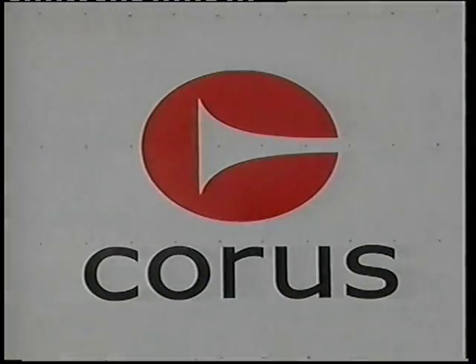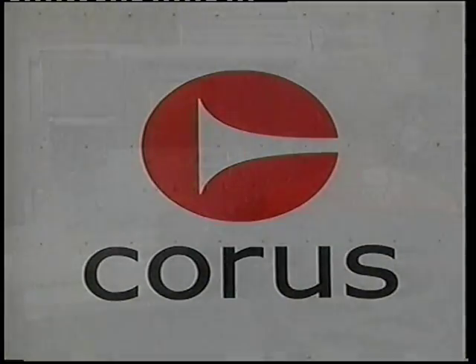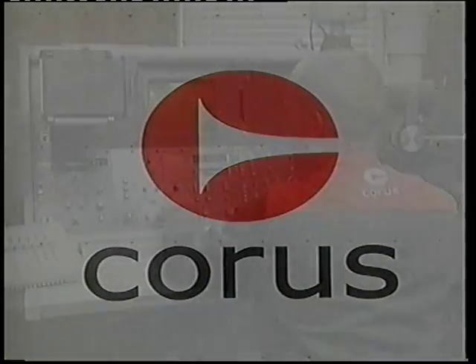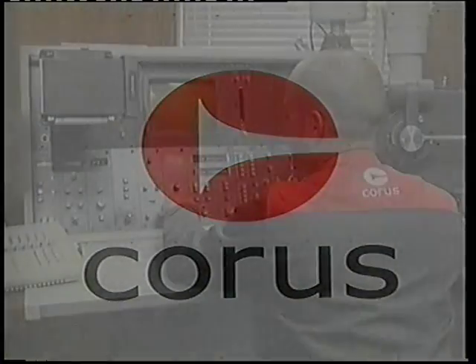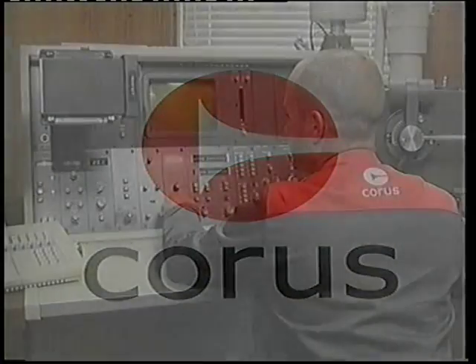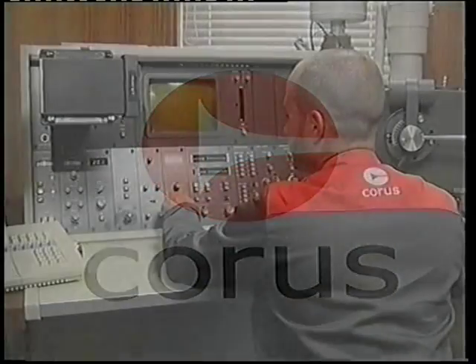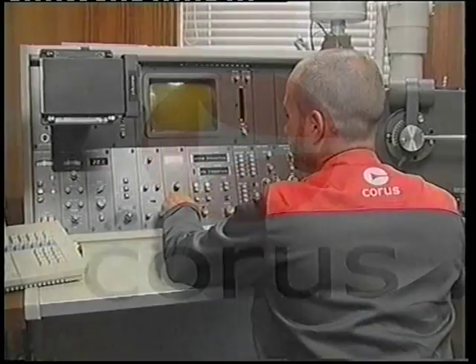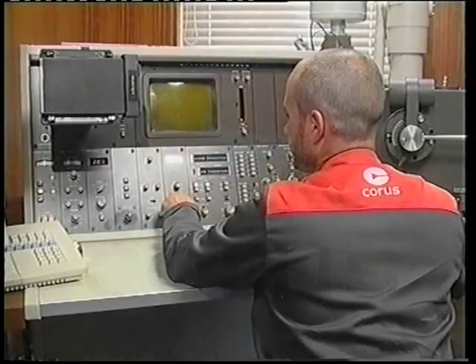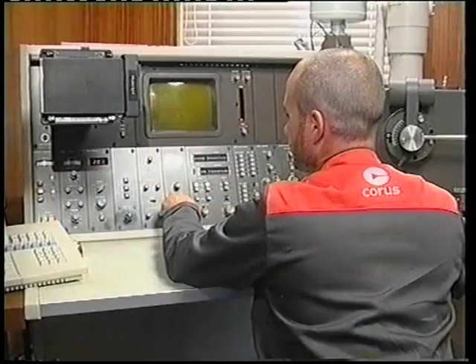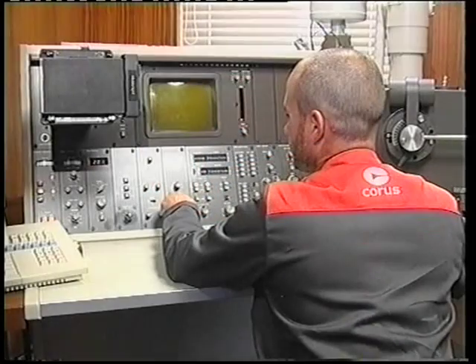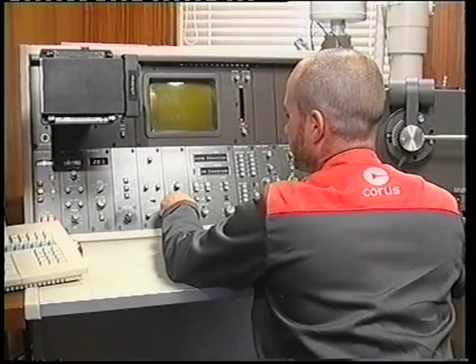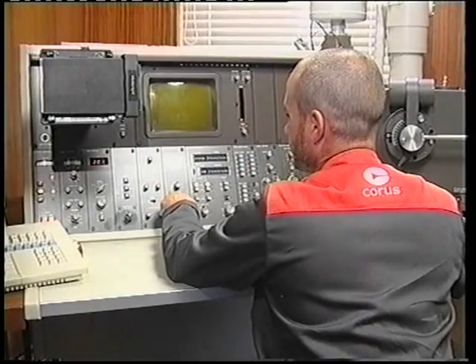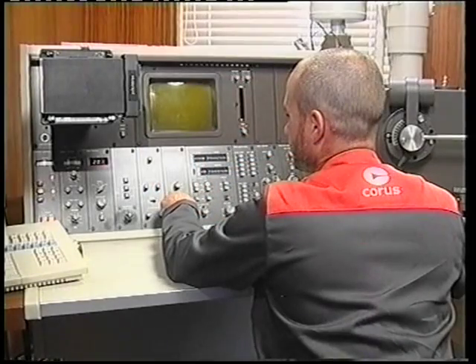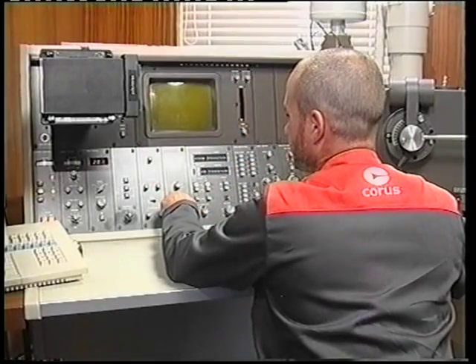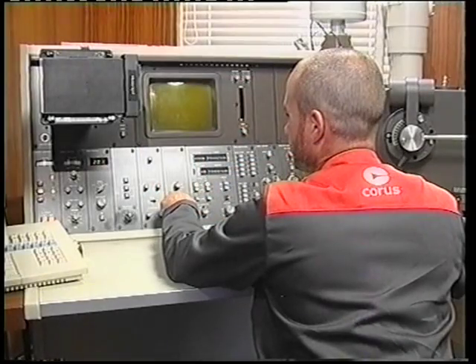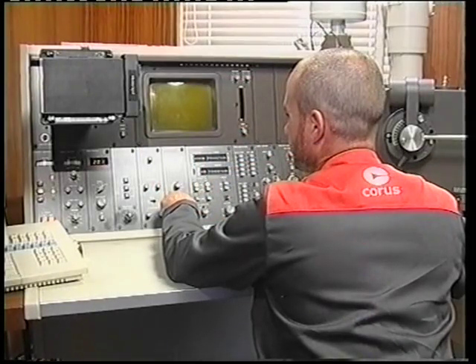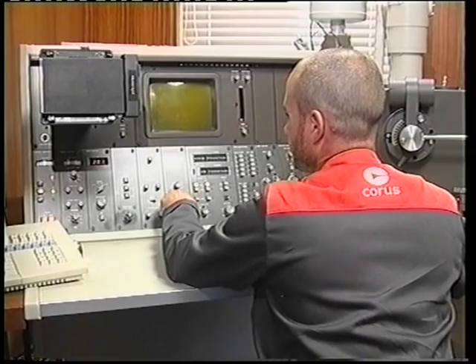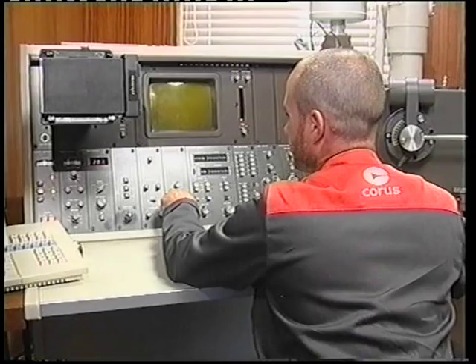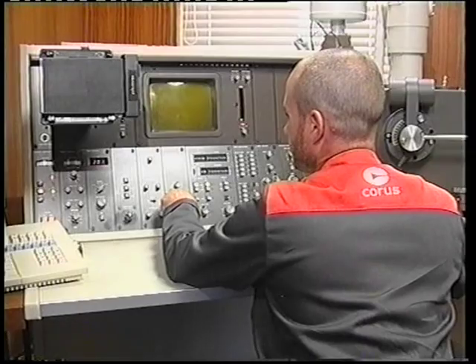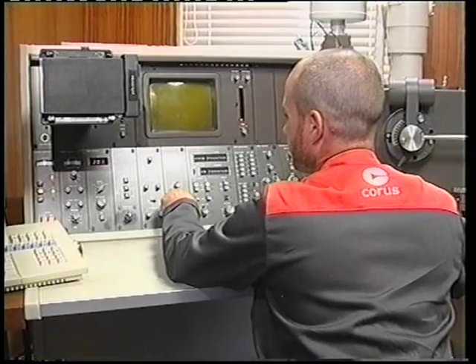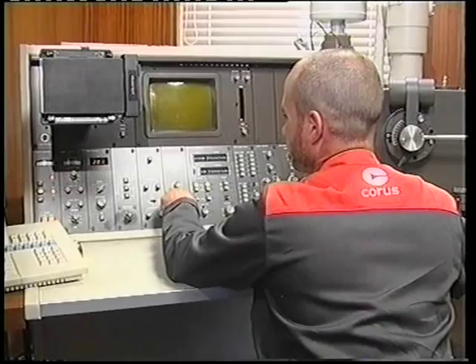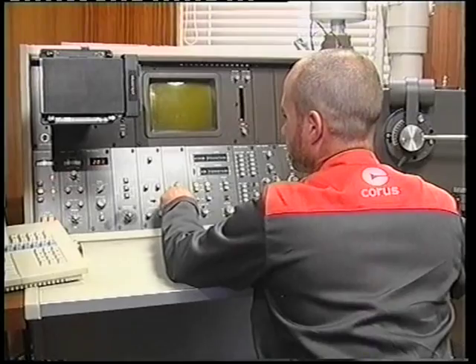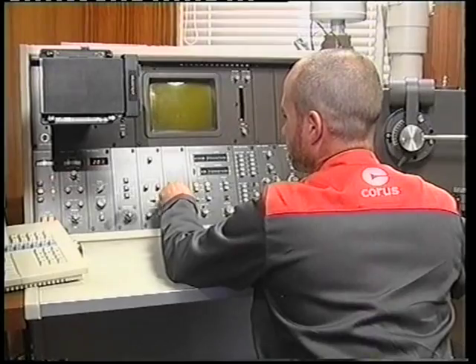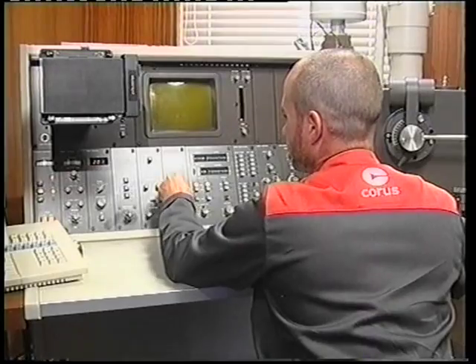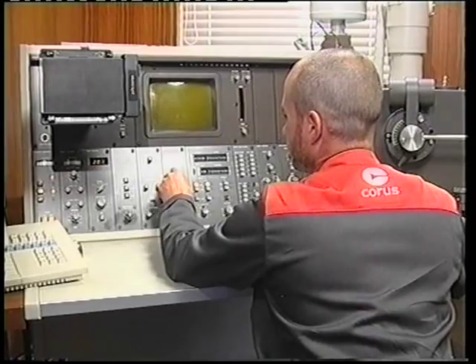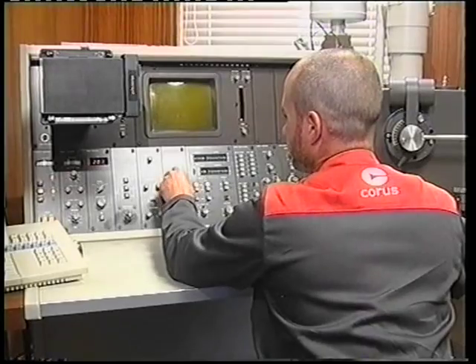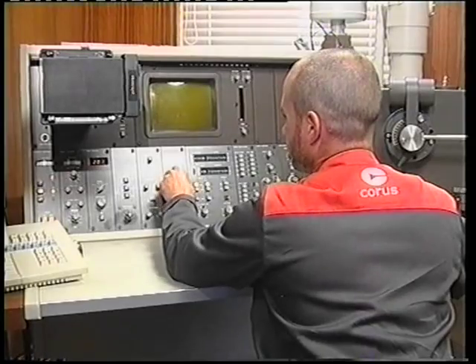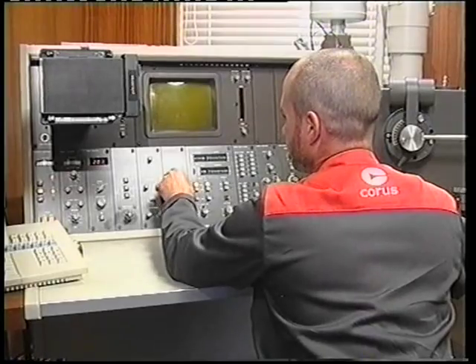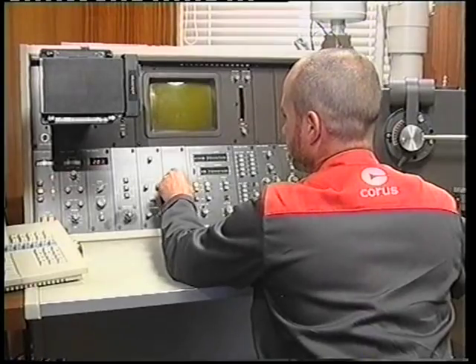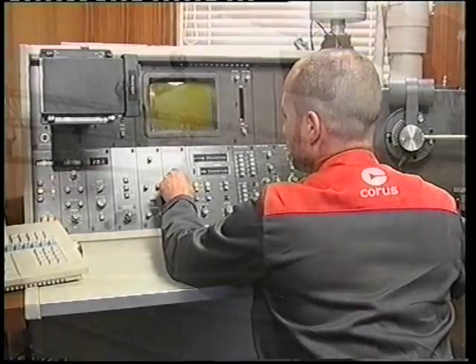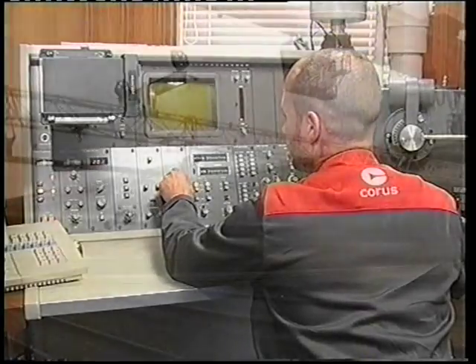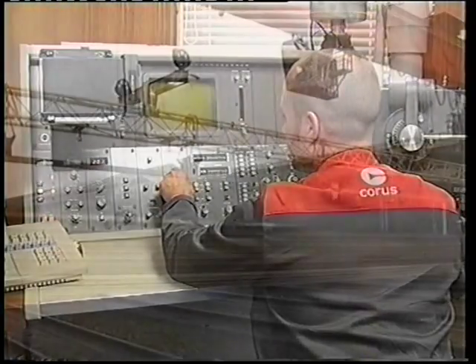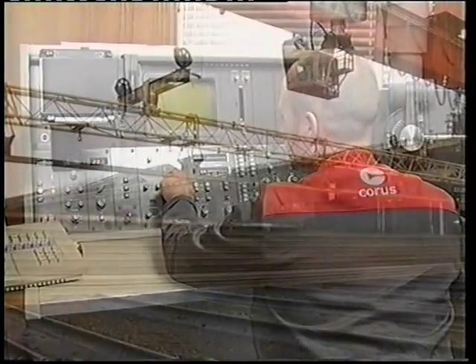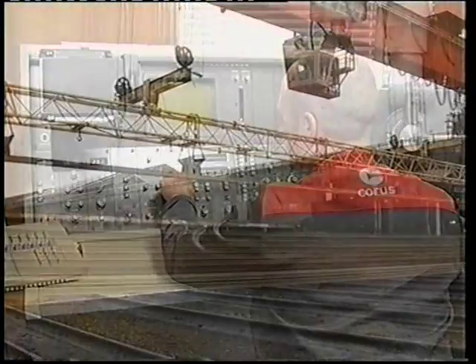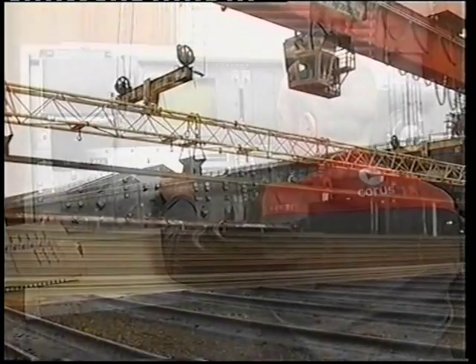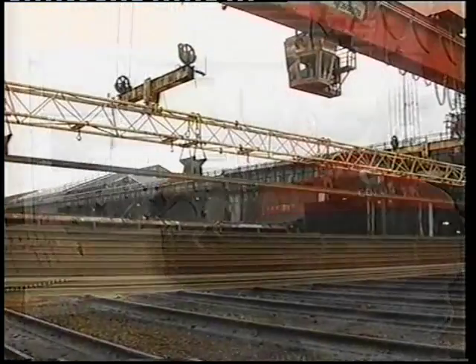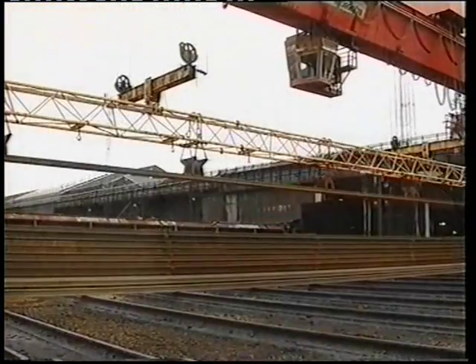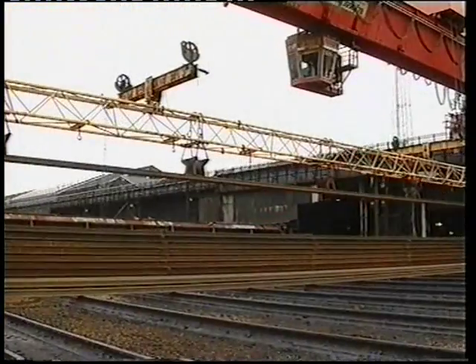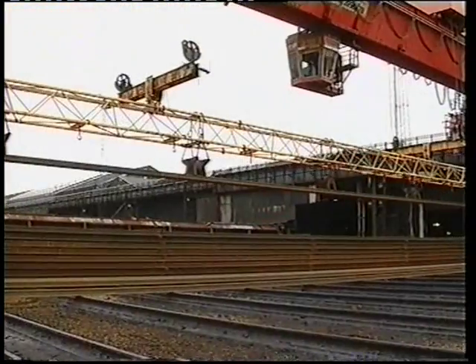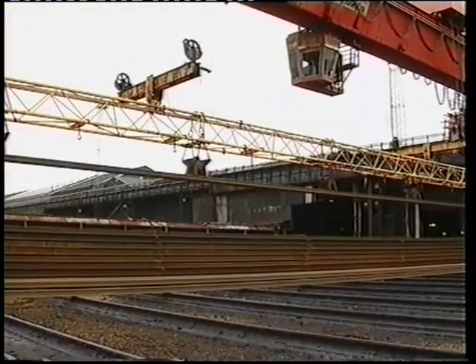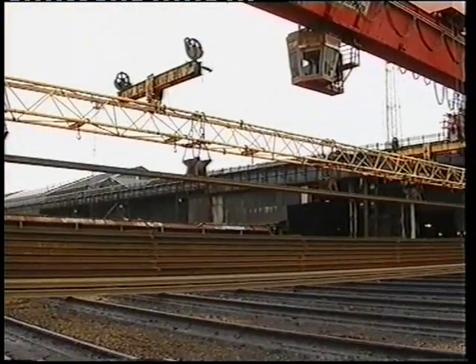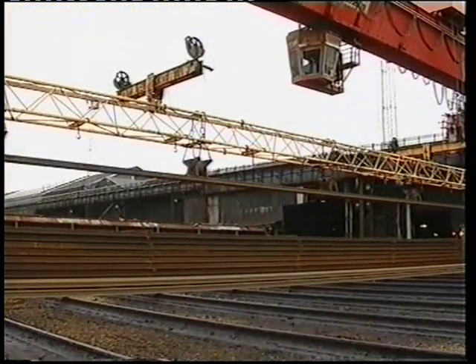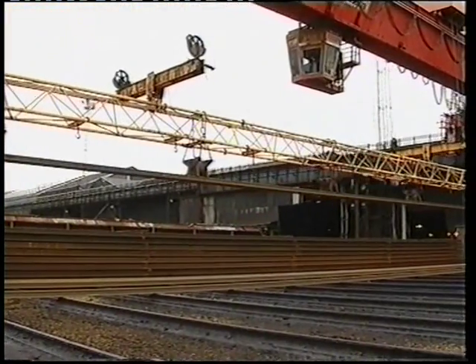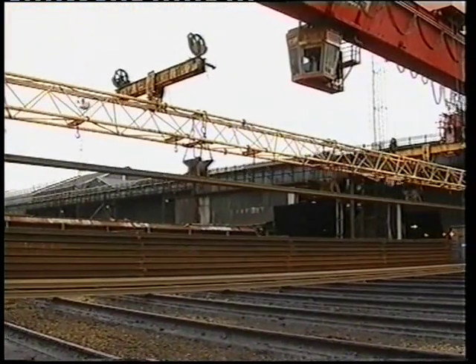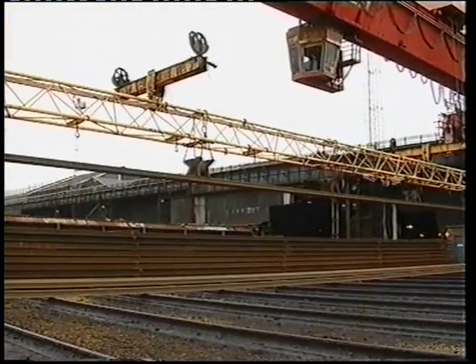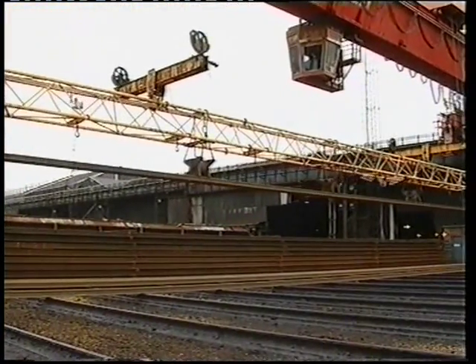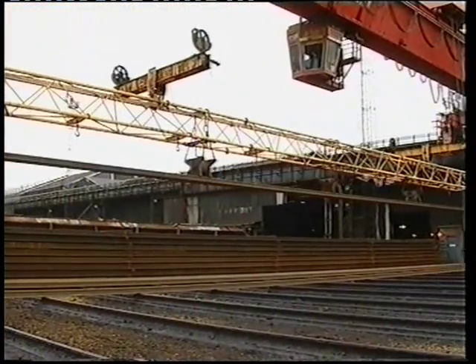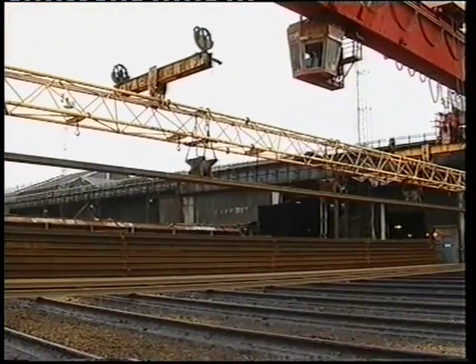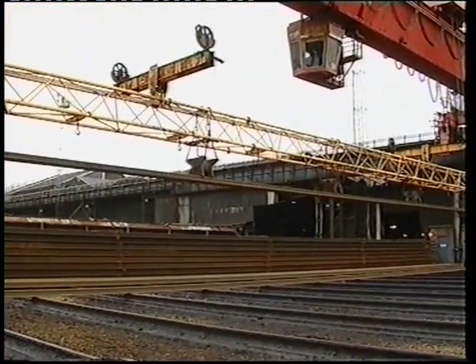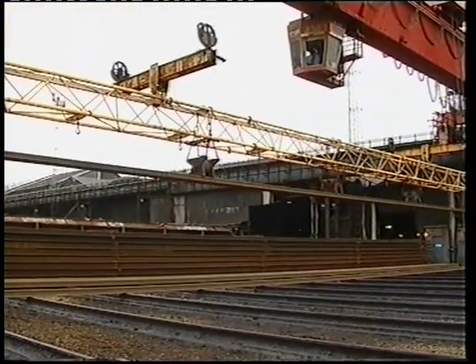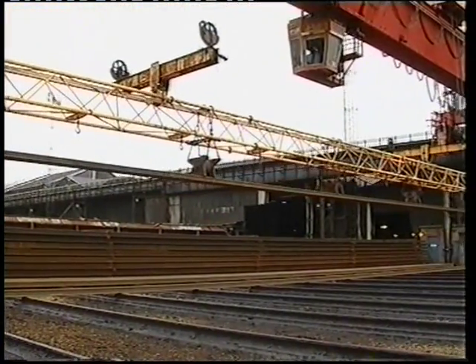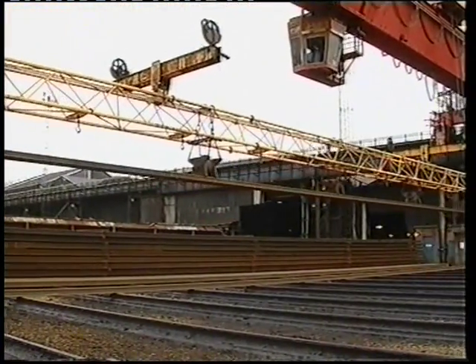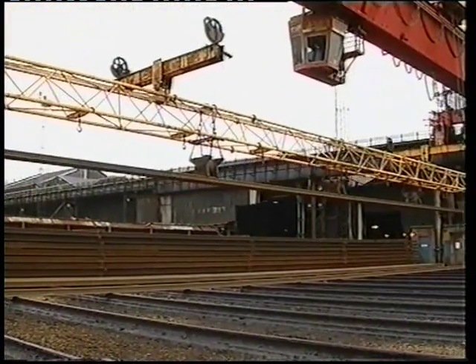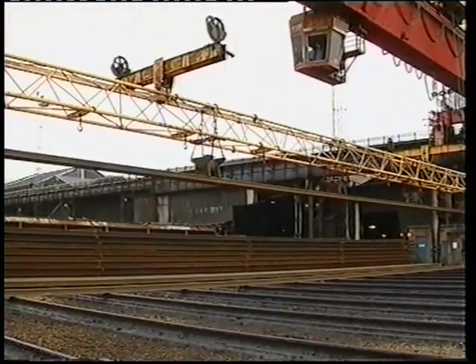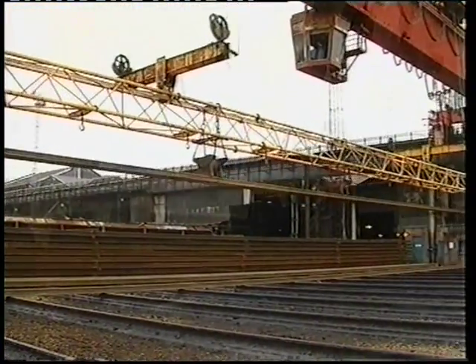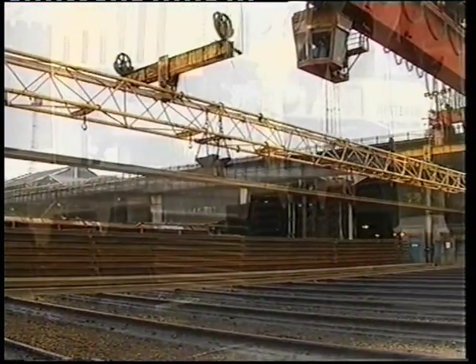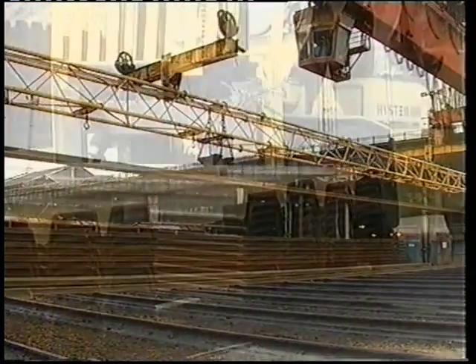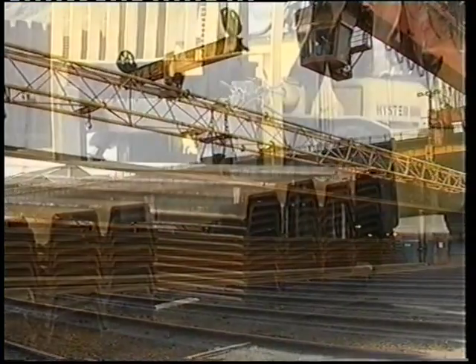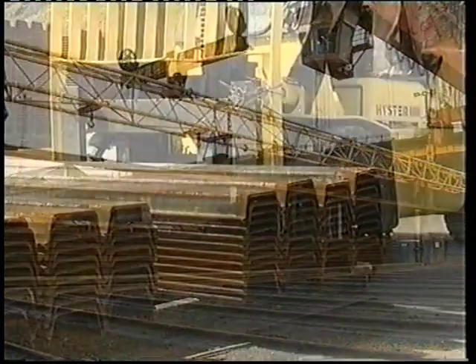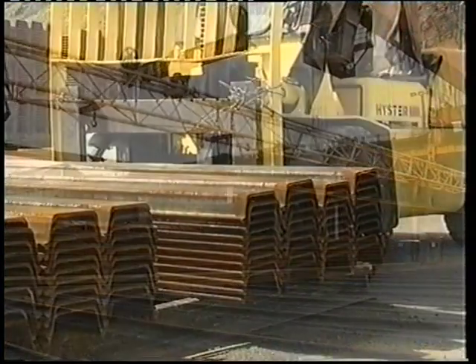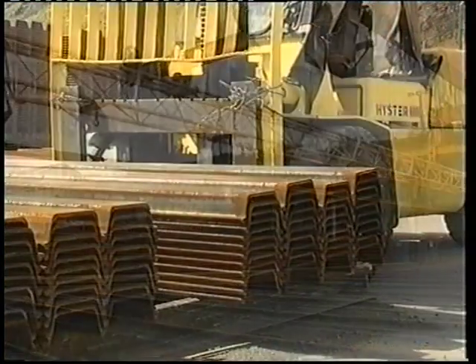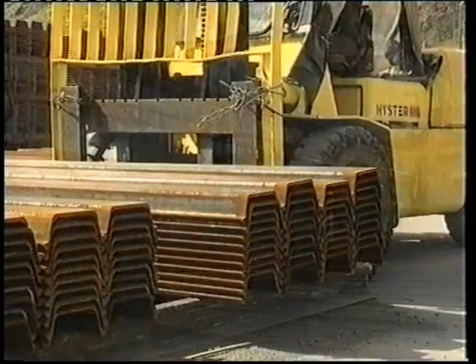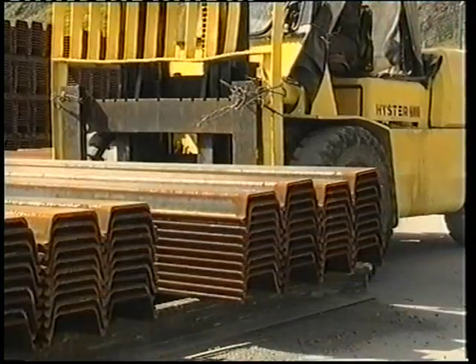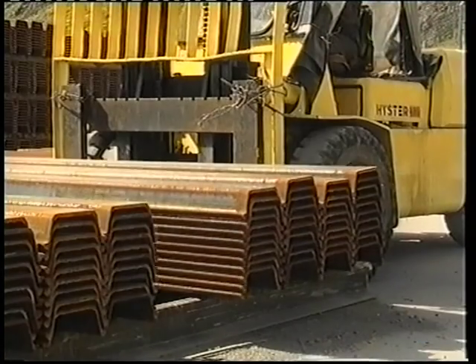During that time, it's remained one of the industry's leaders, employing the latest technology to produce rails and sleepers of the highest quality.